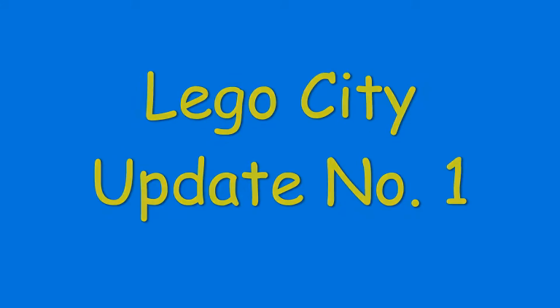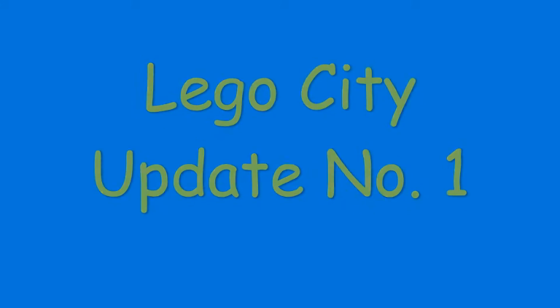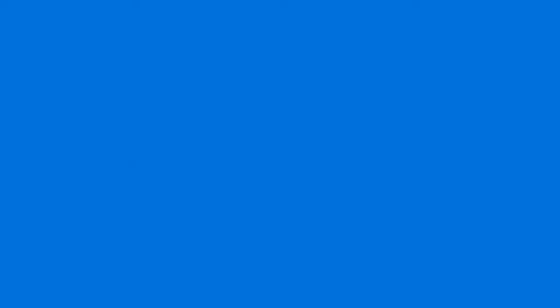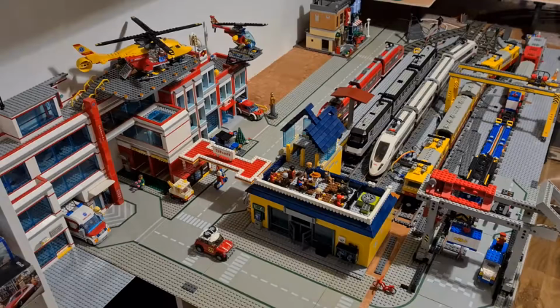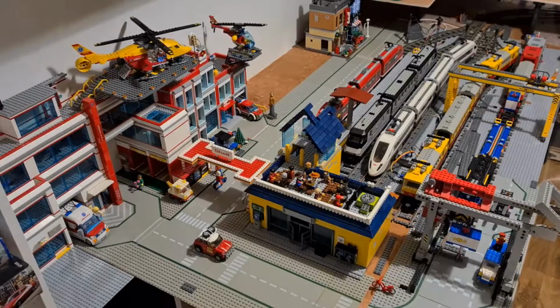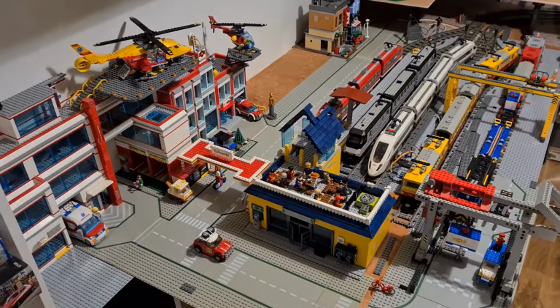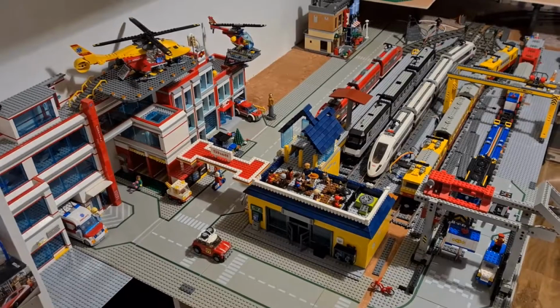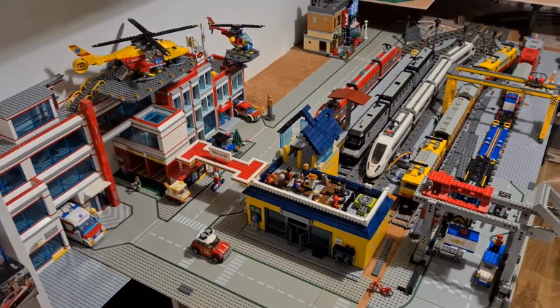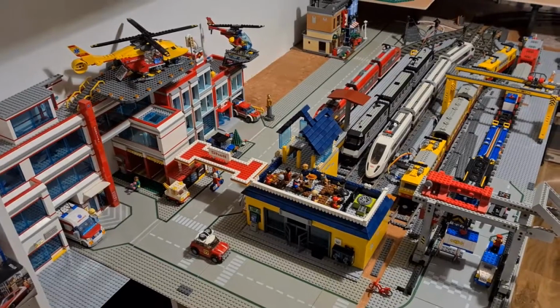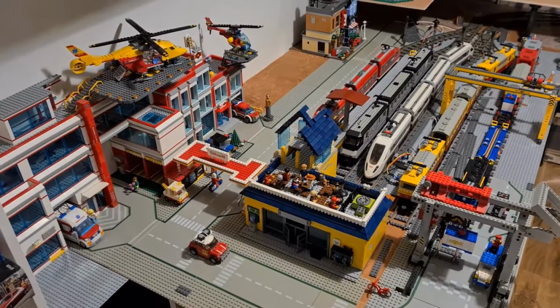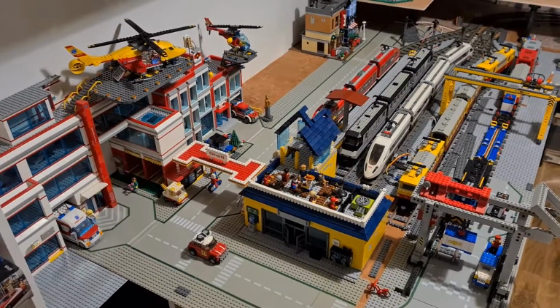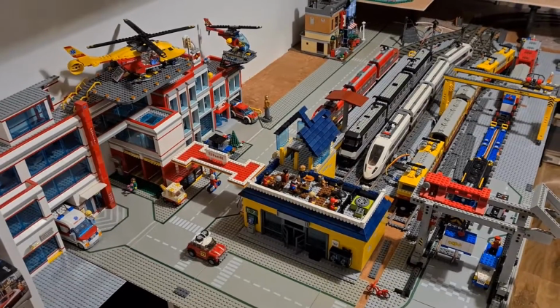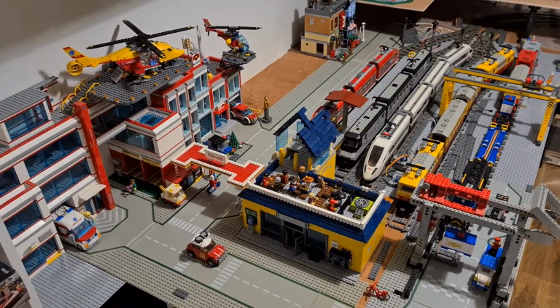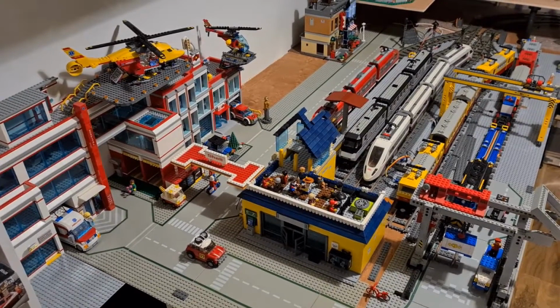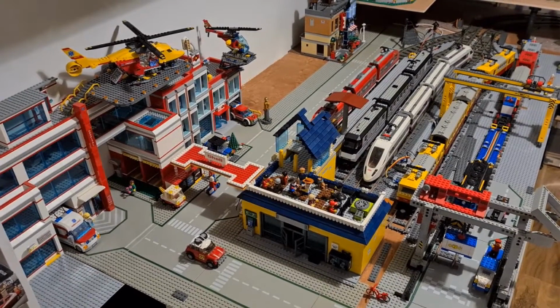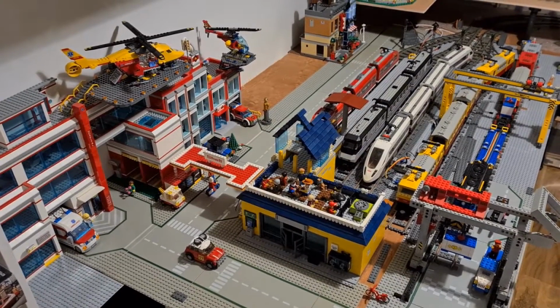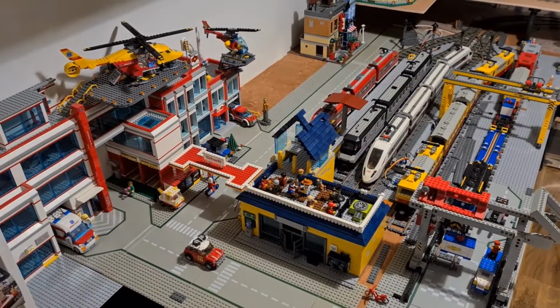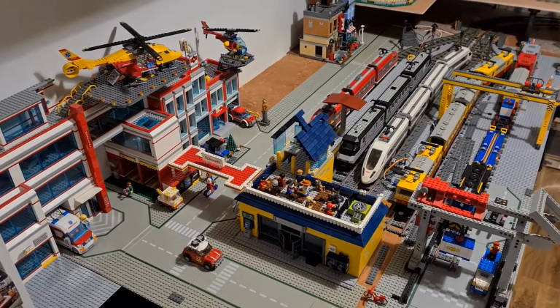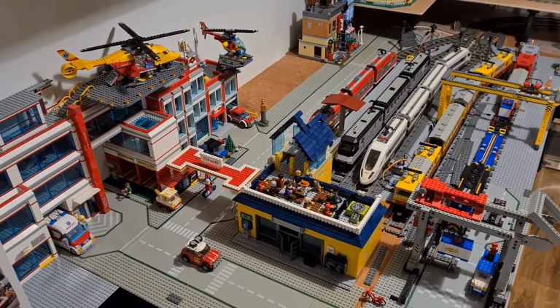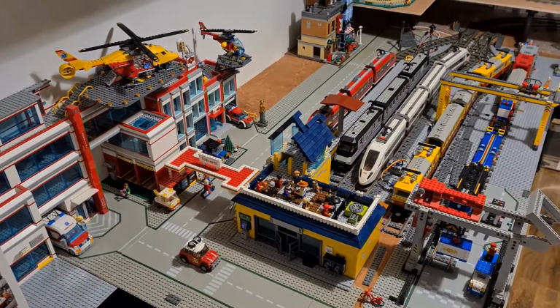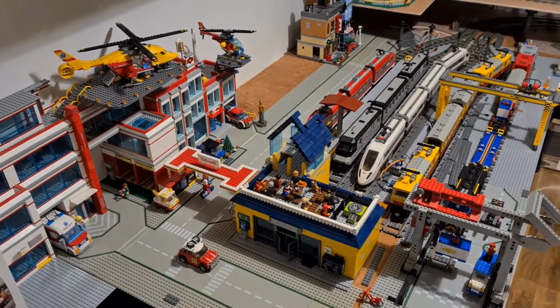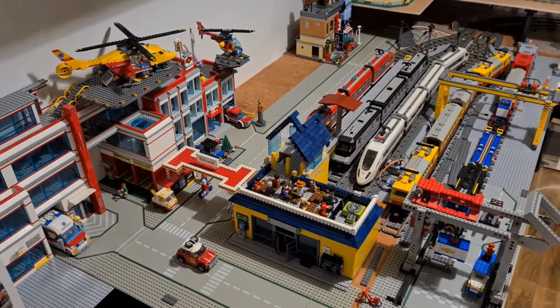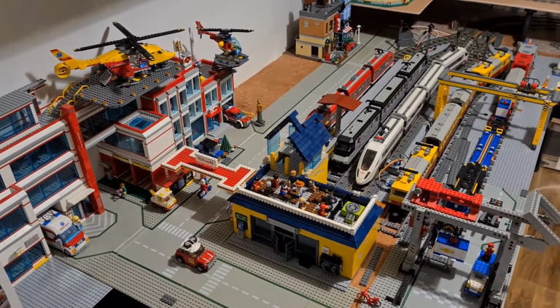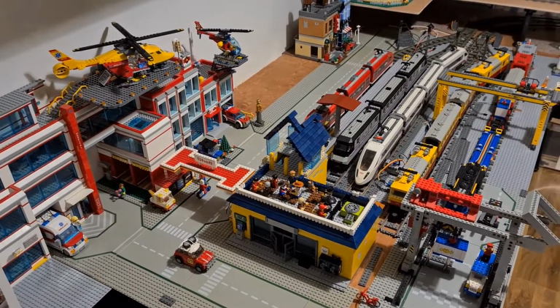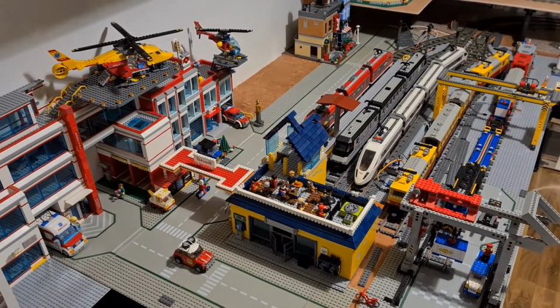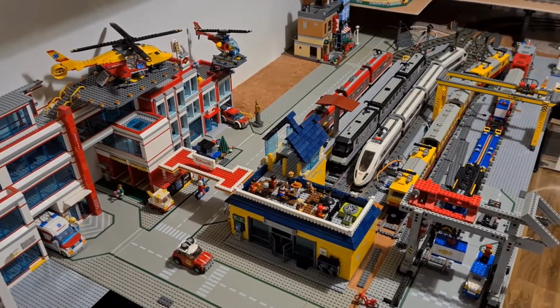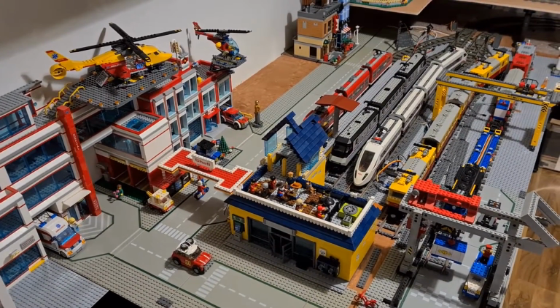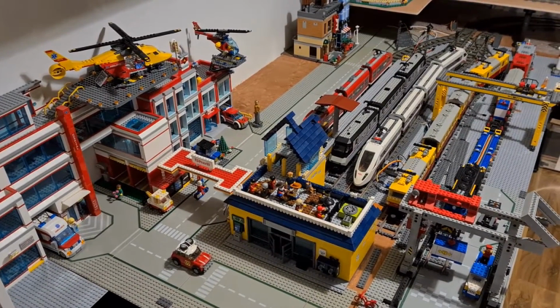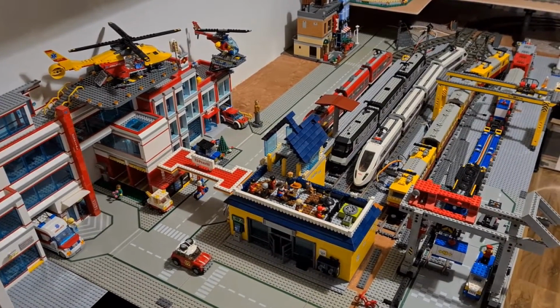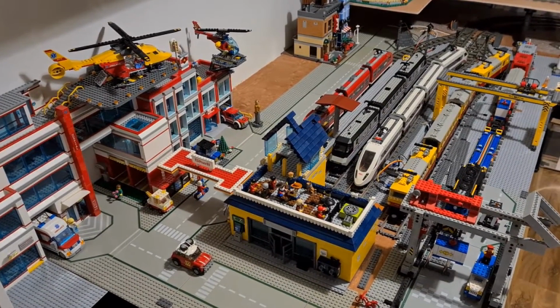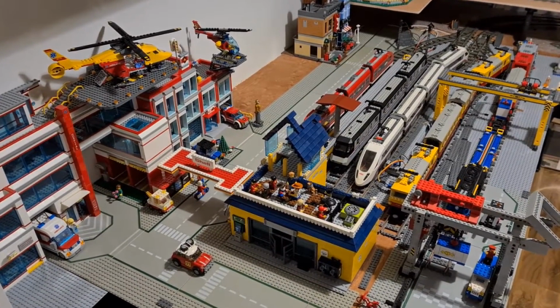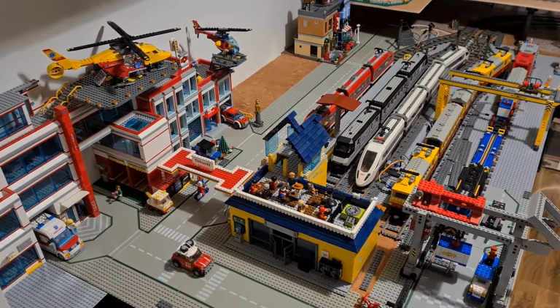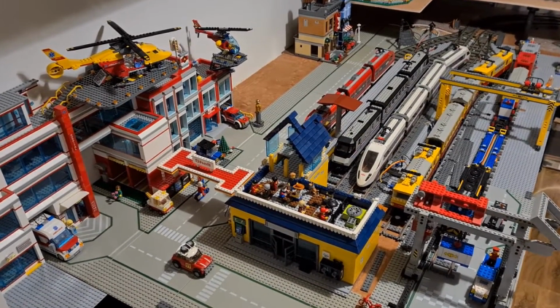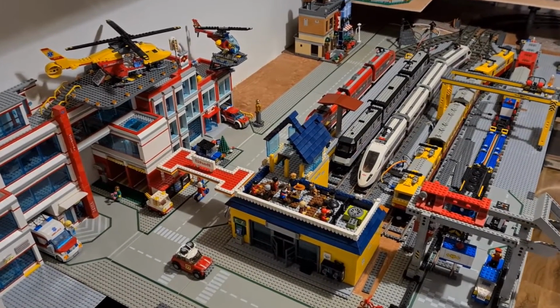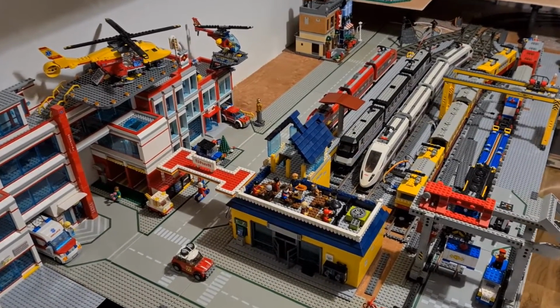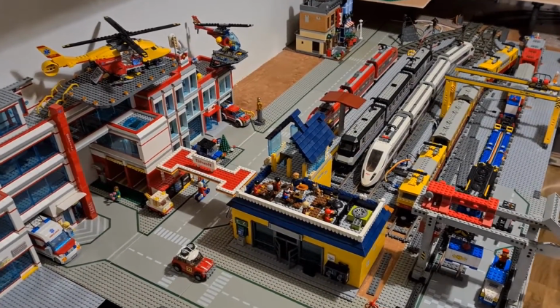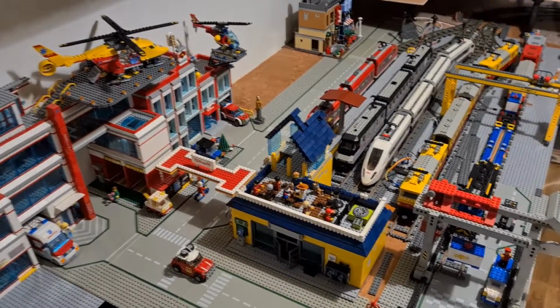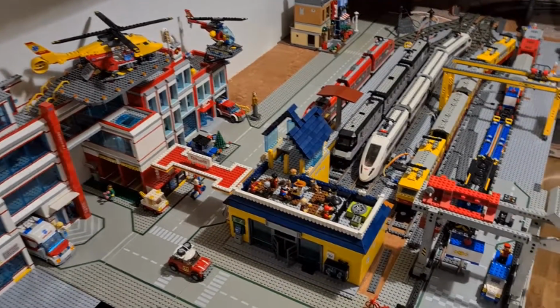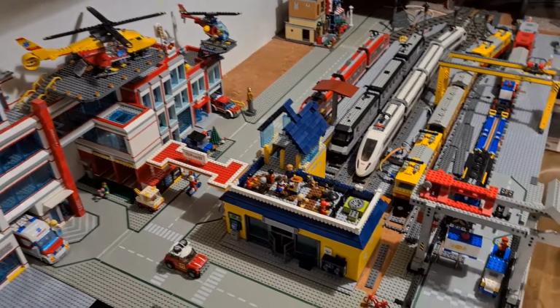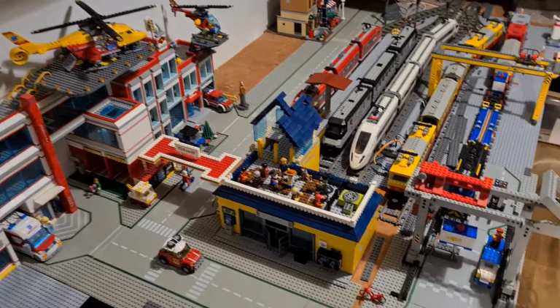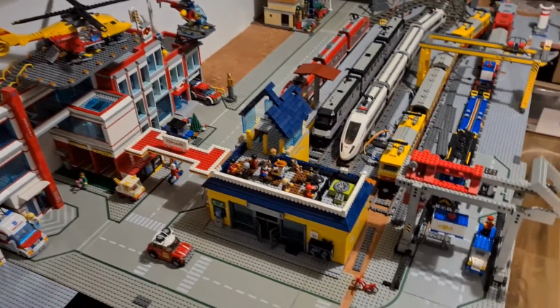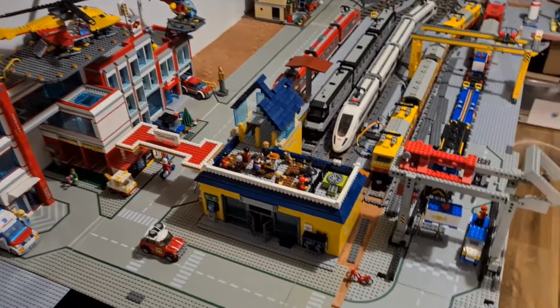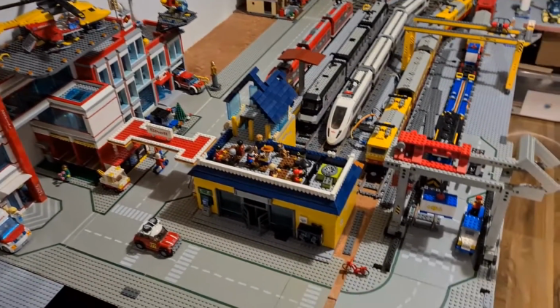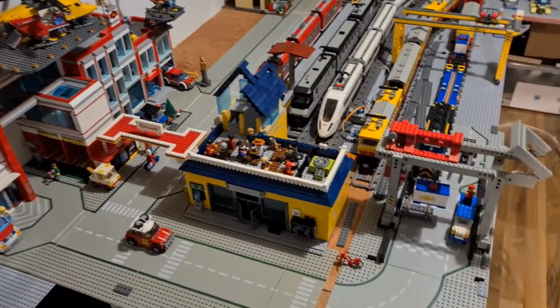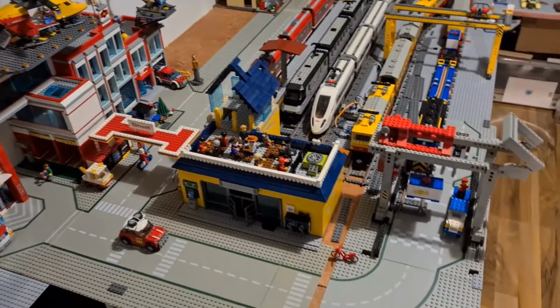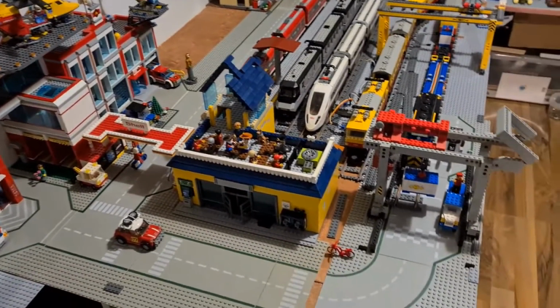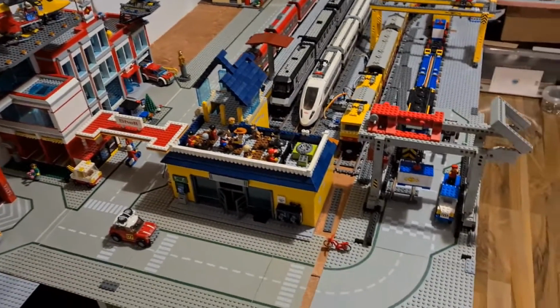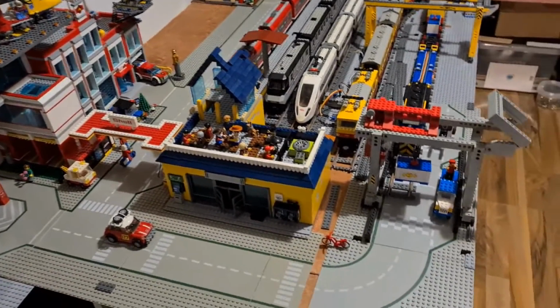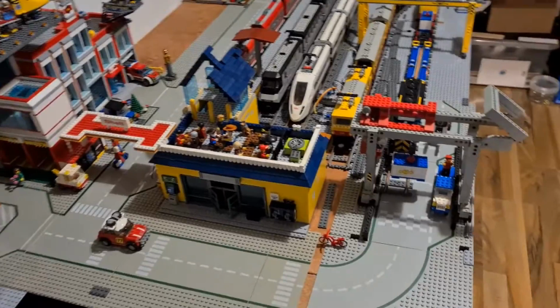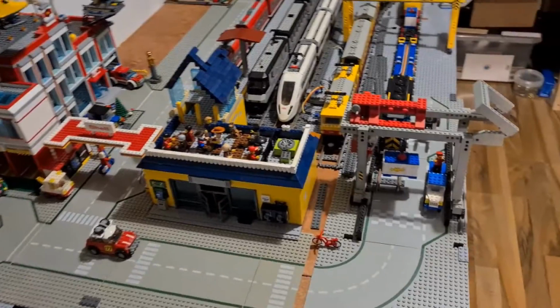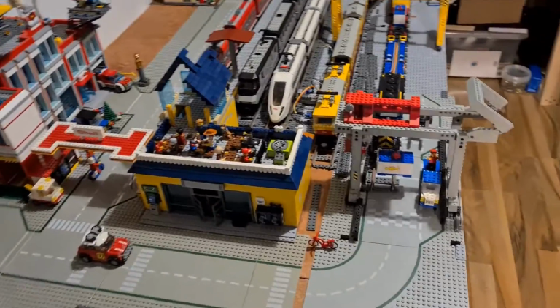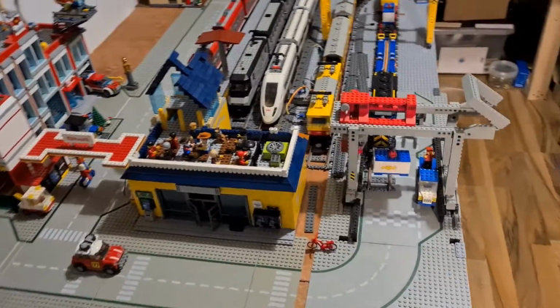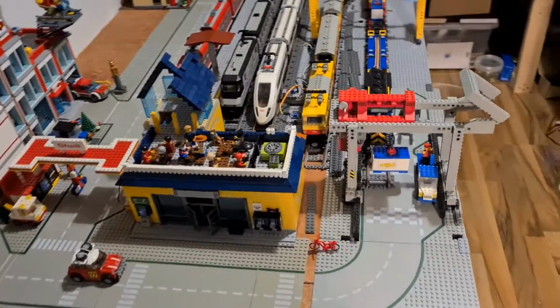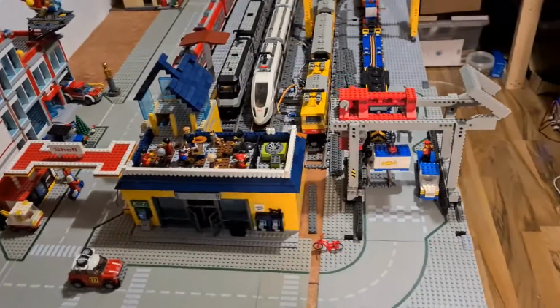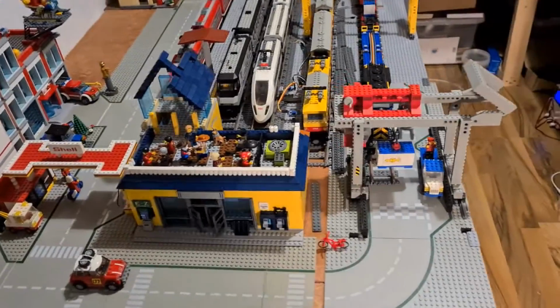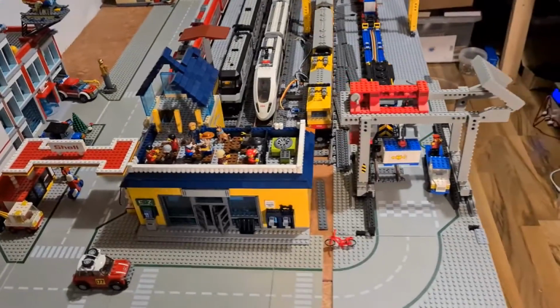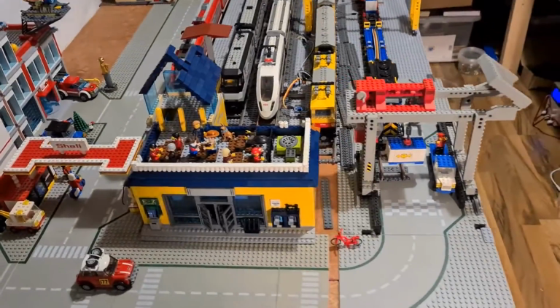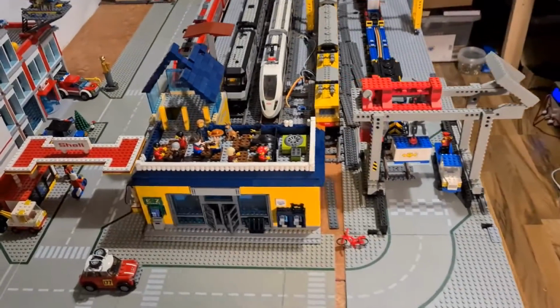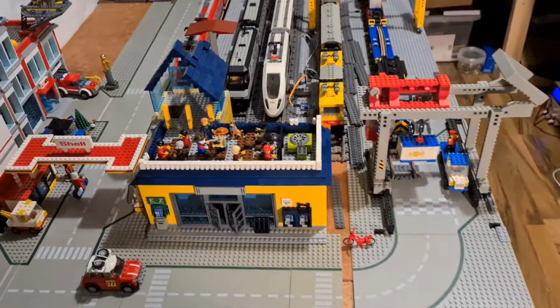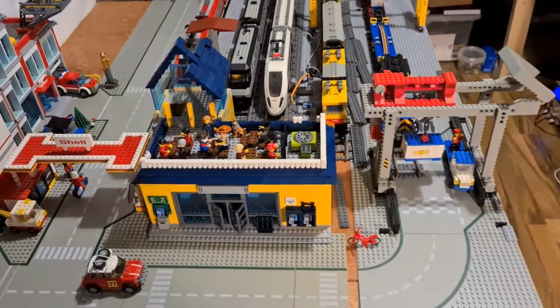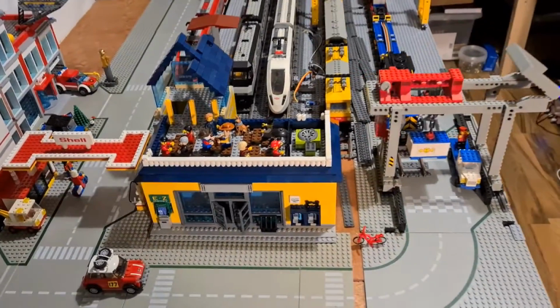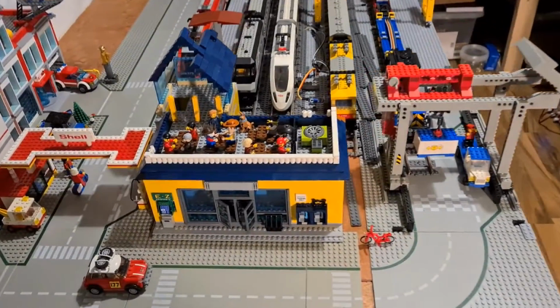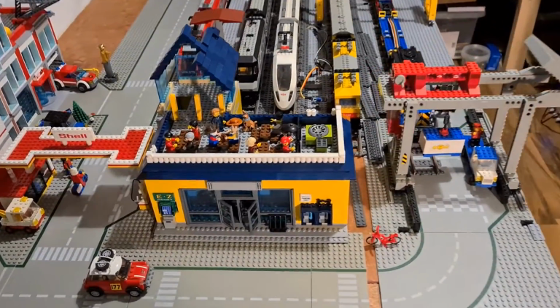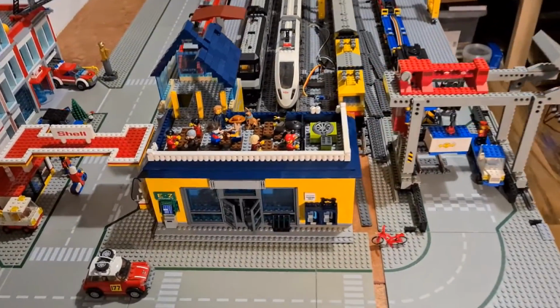Hi everybody and welcome to my LEGO City. Apologies for the poor quality video — this is my first YouTube video.